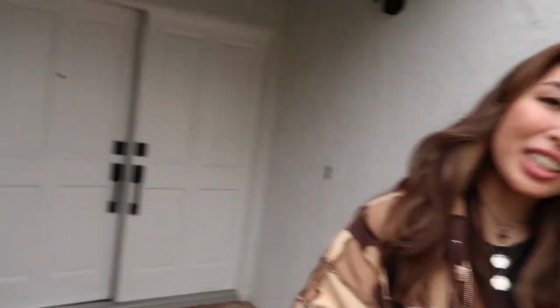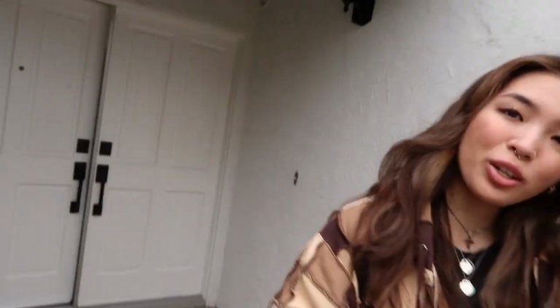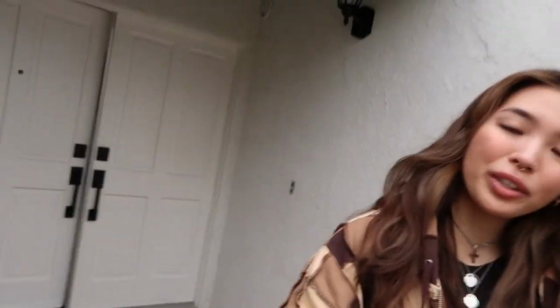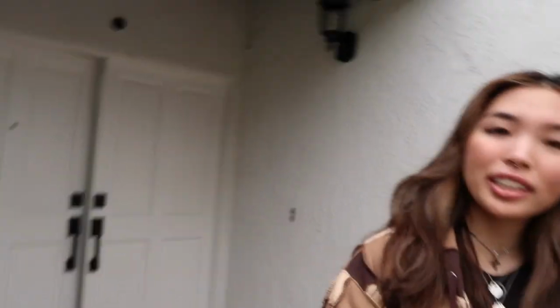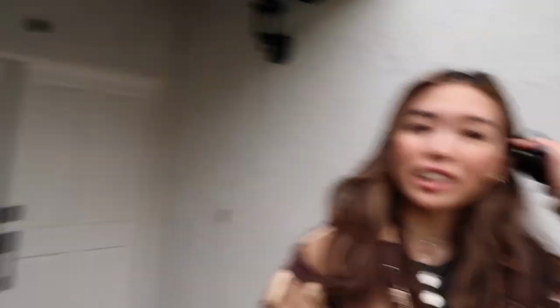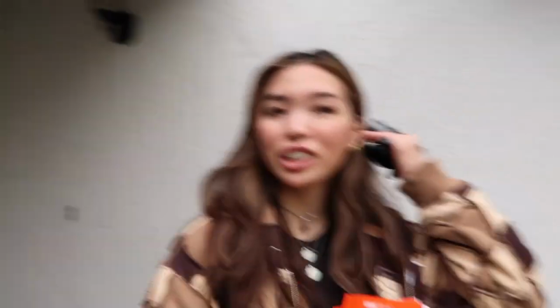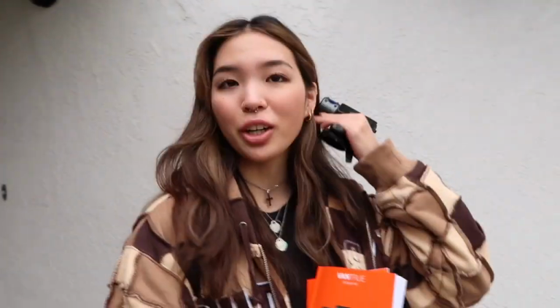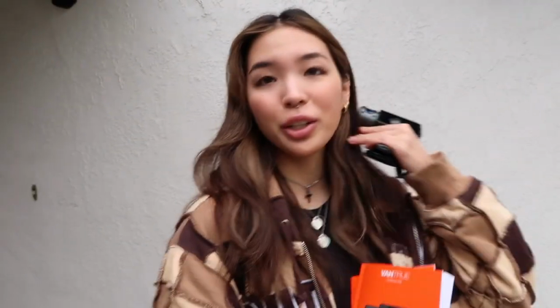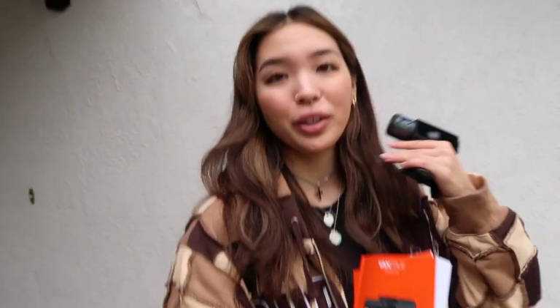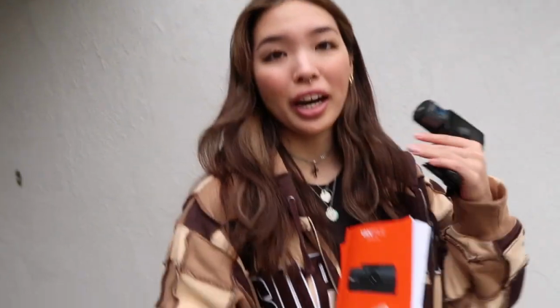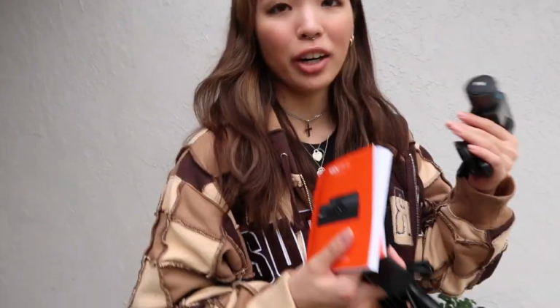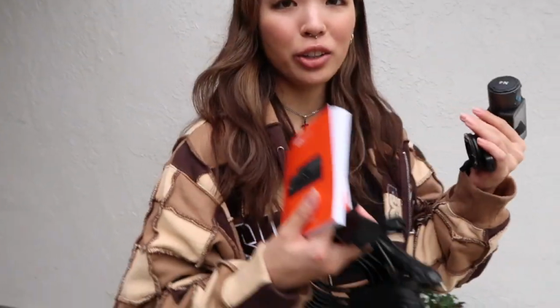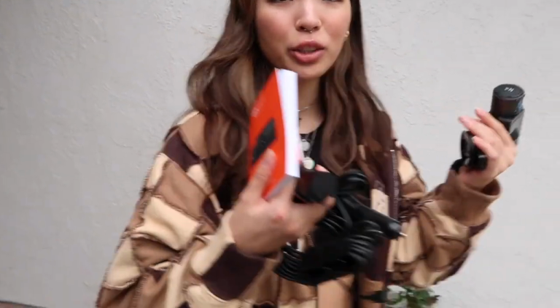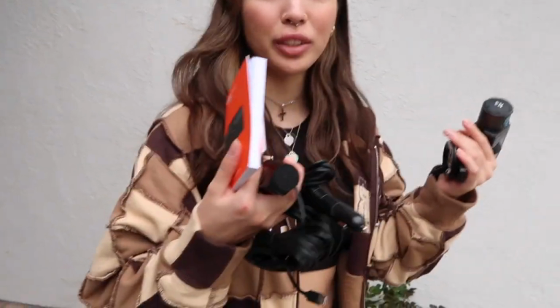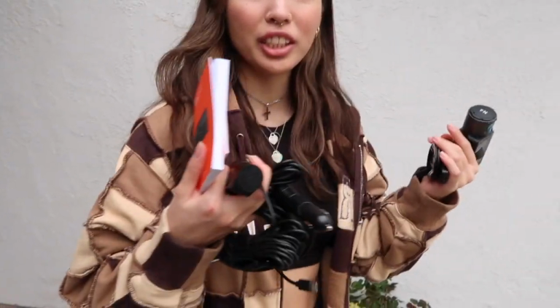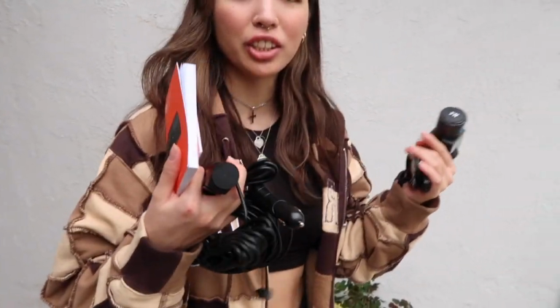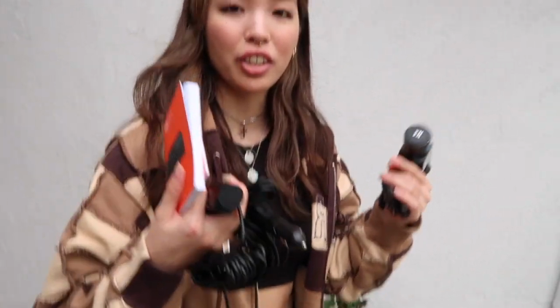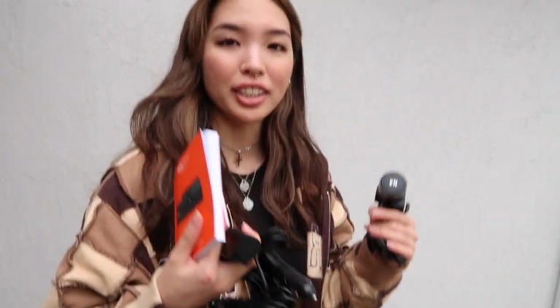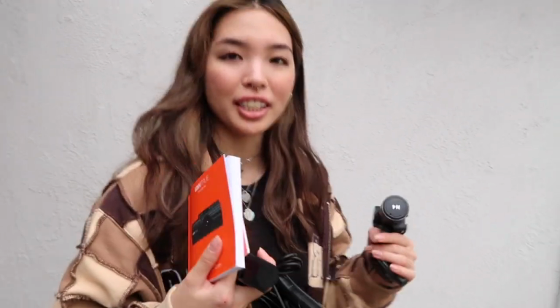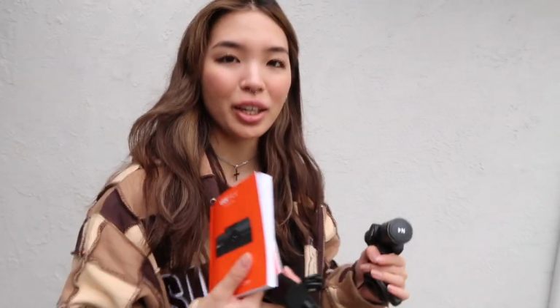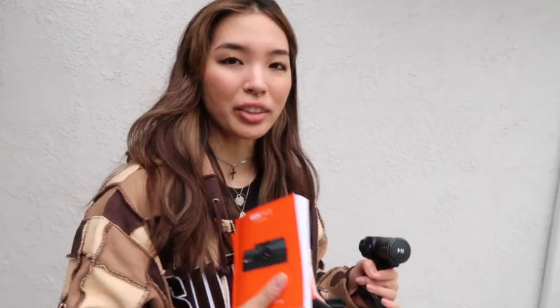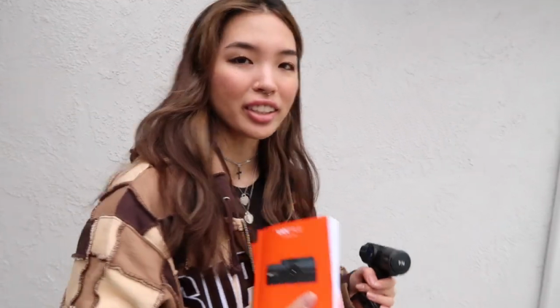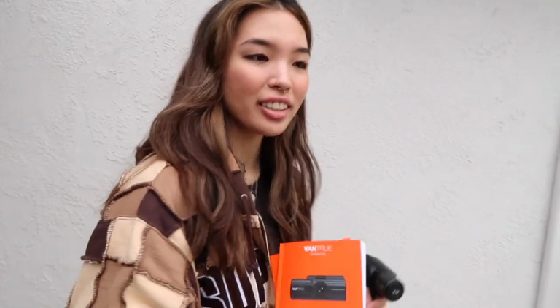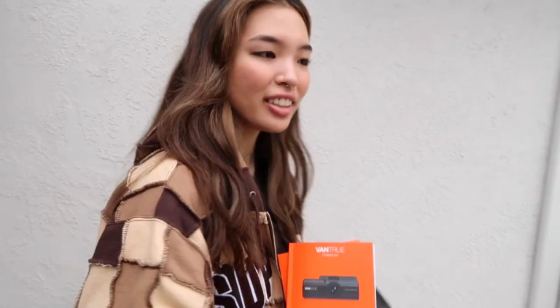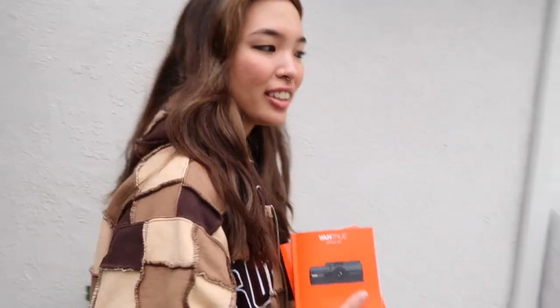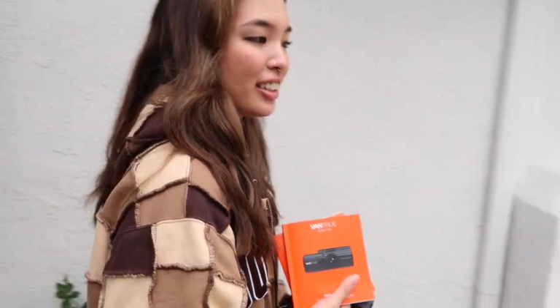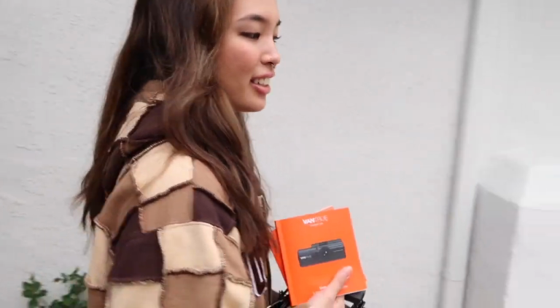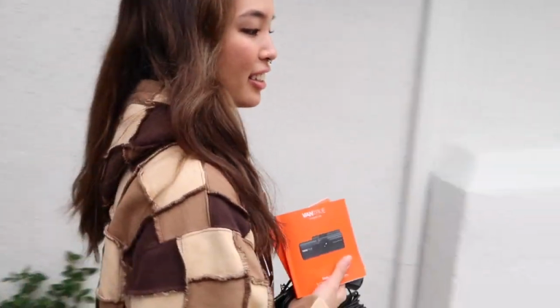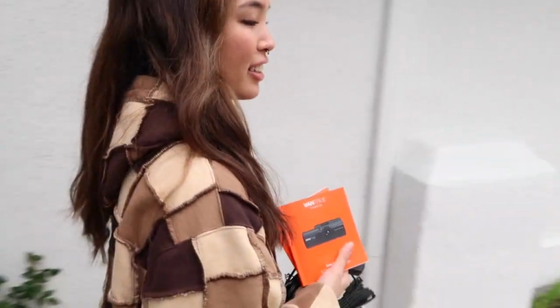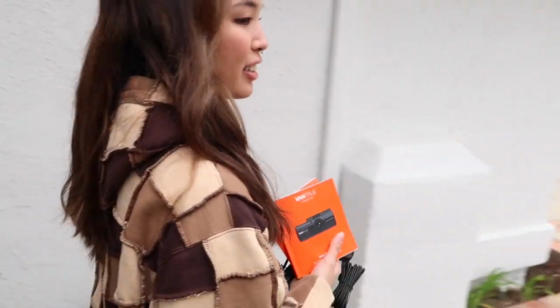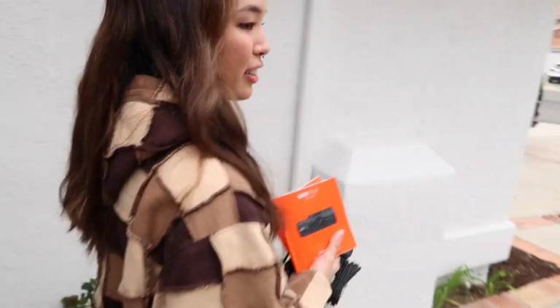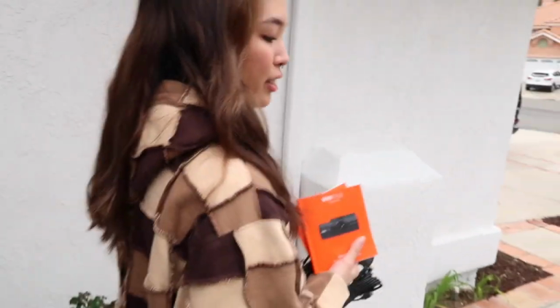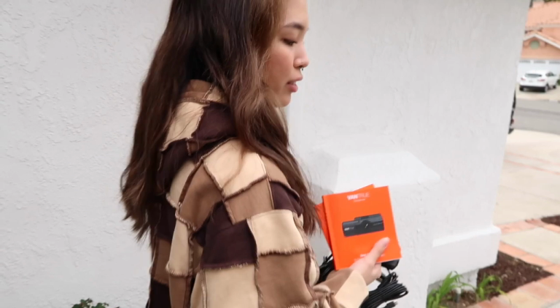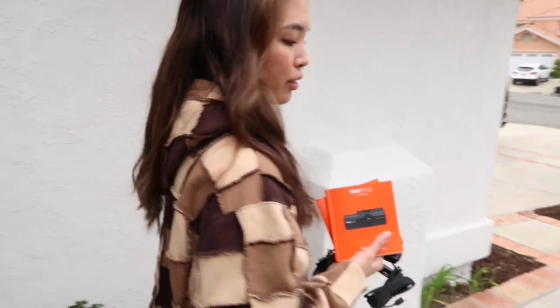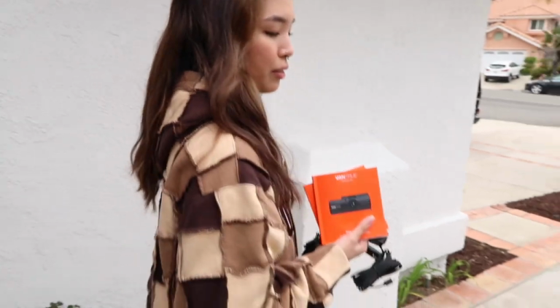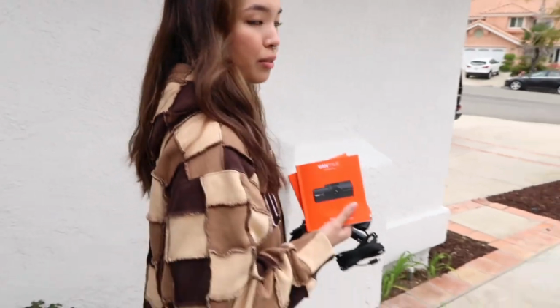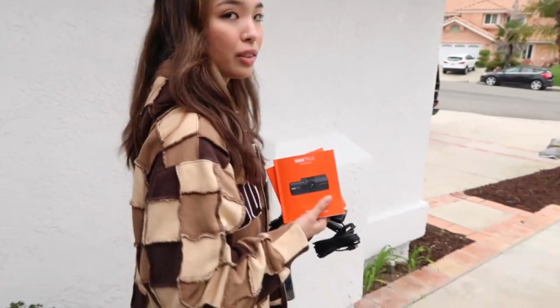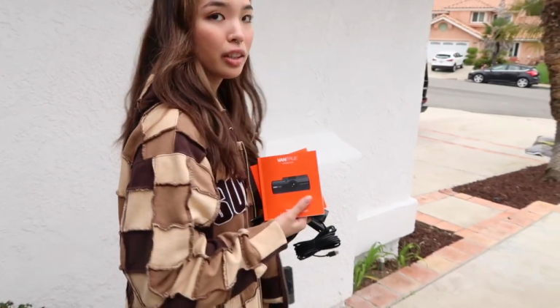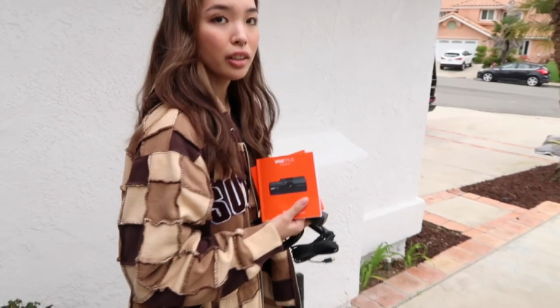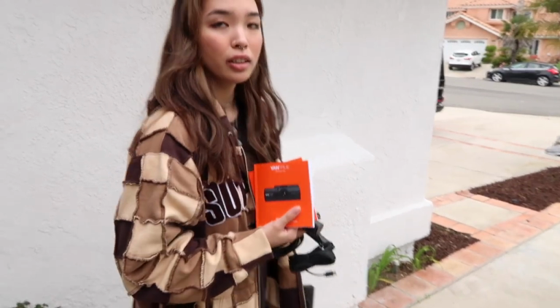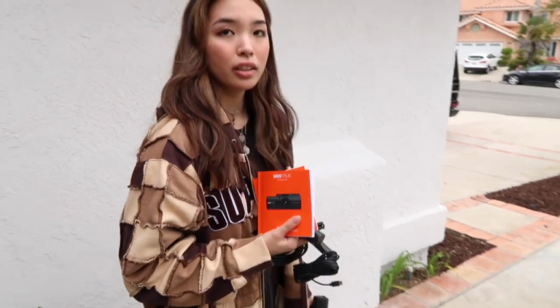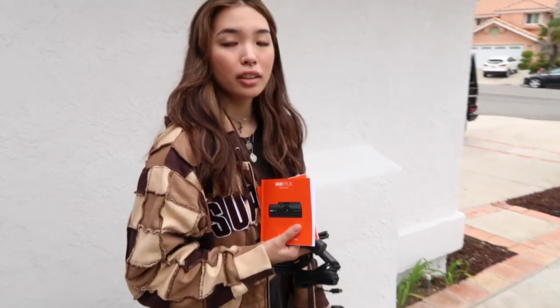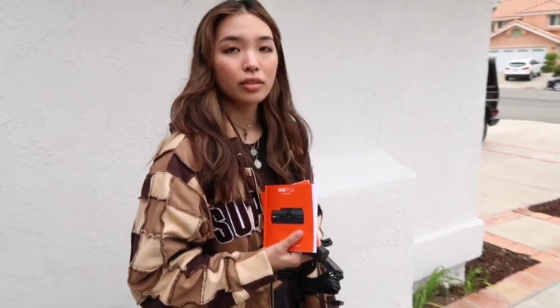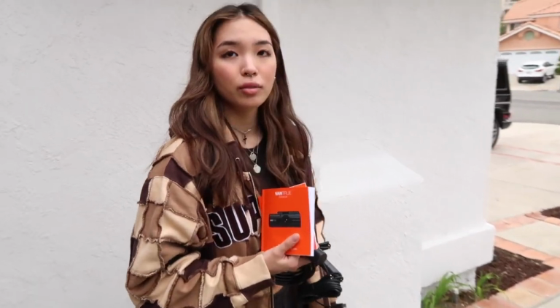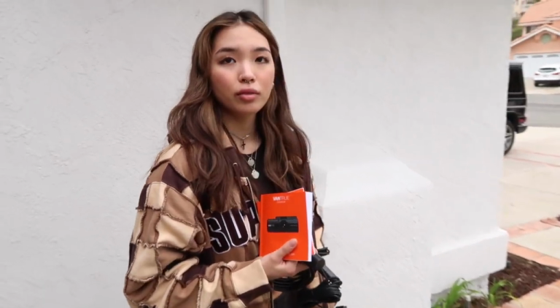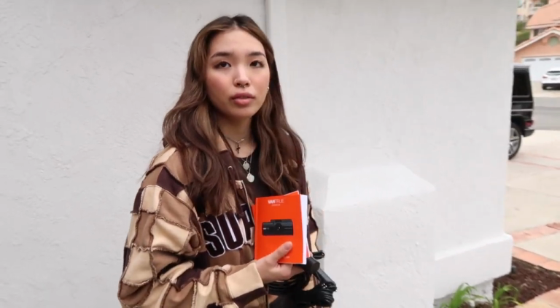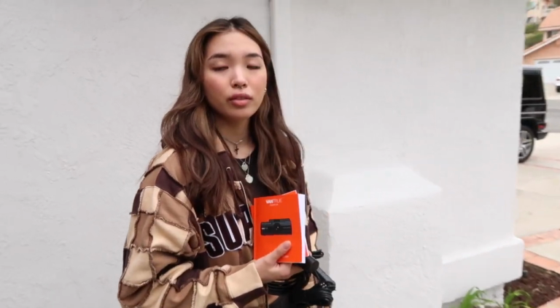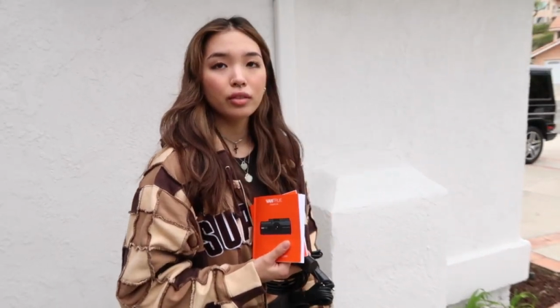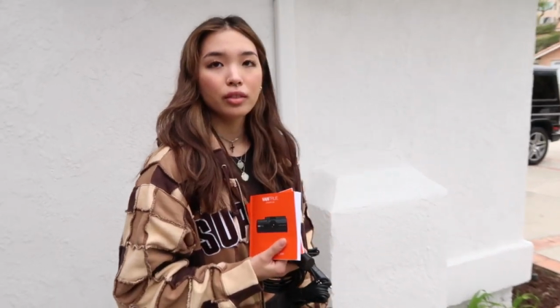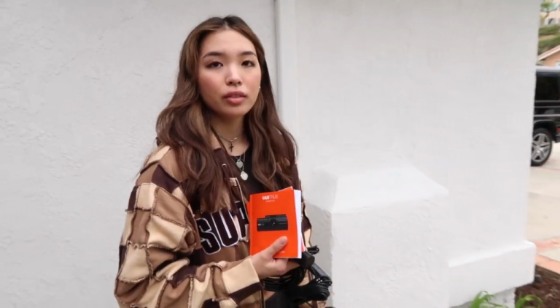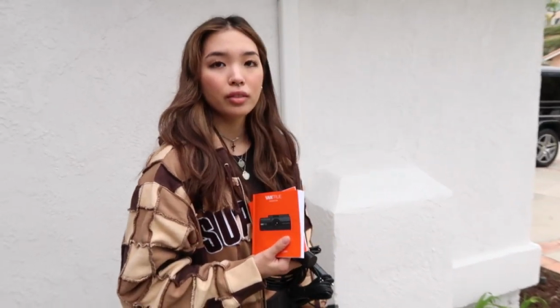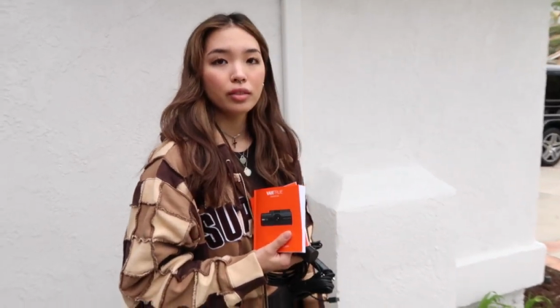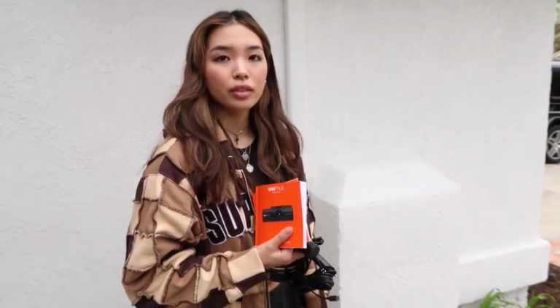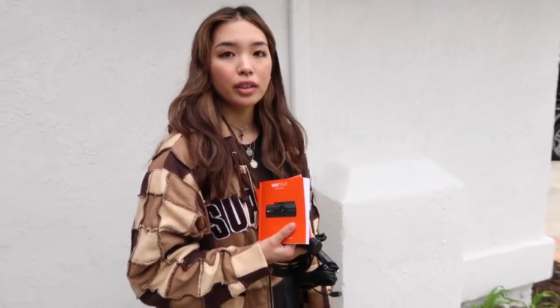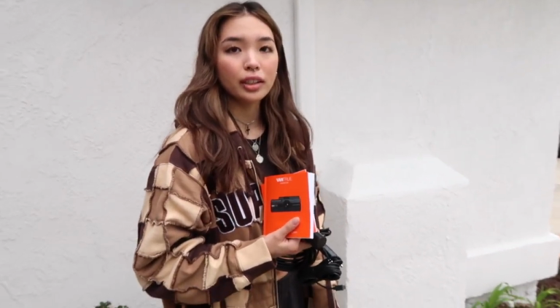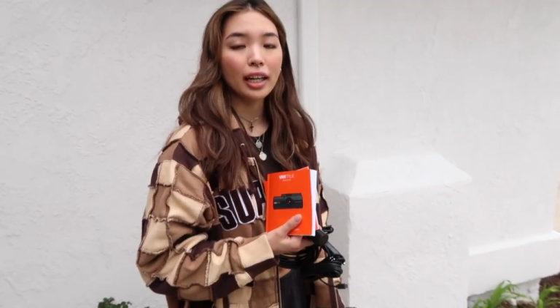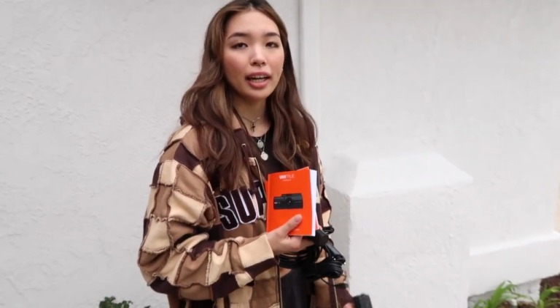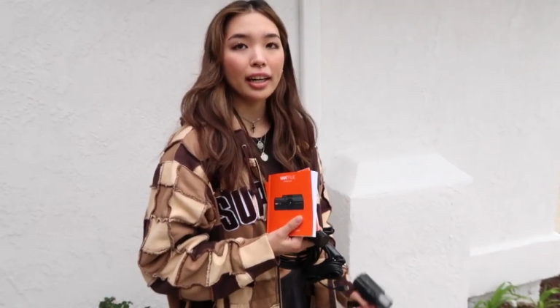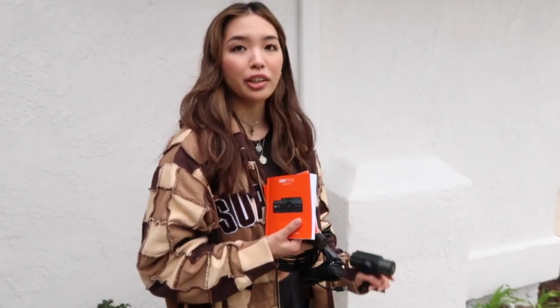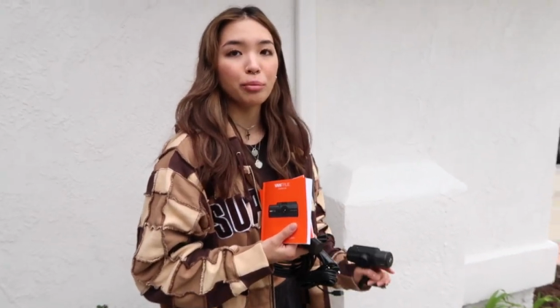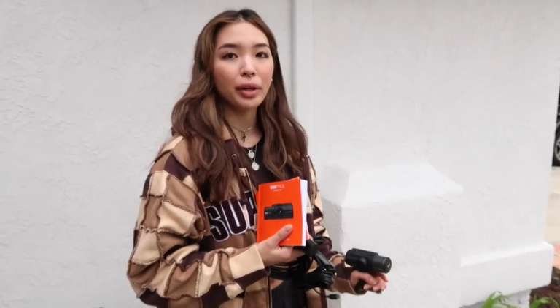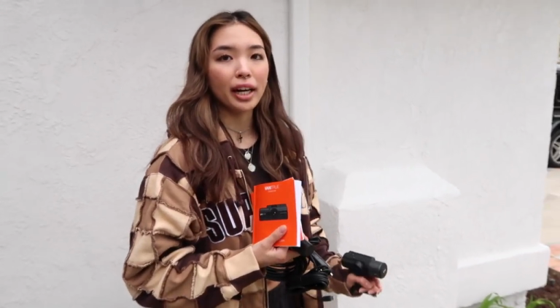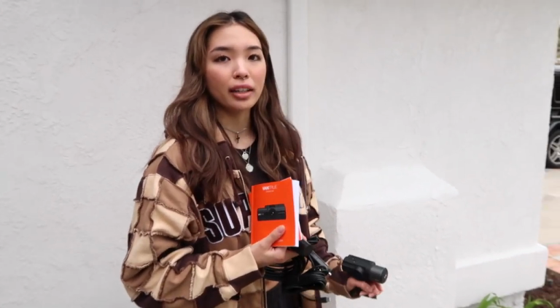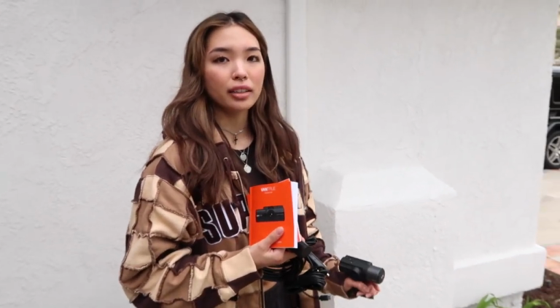We're going to show you how to install this camera. This one goes front — it shows the outside and the inside, and the back.